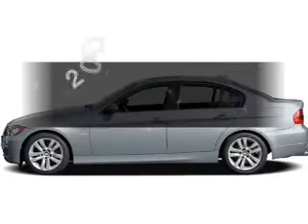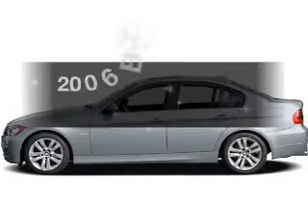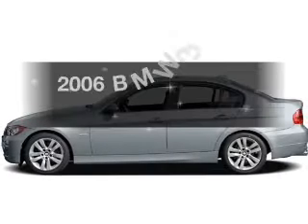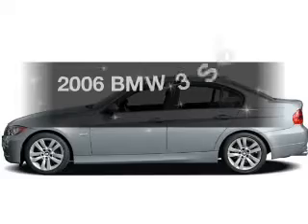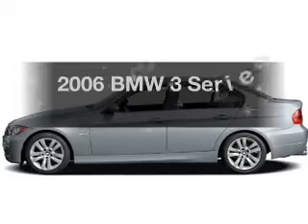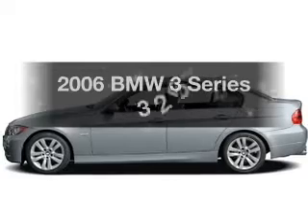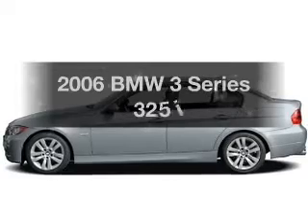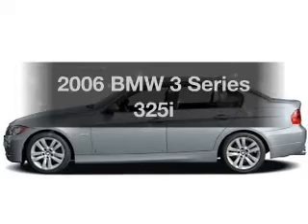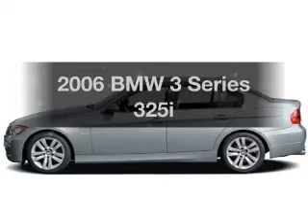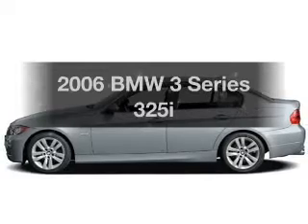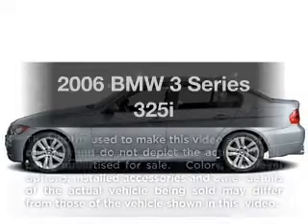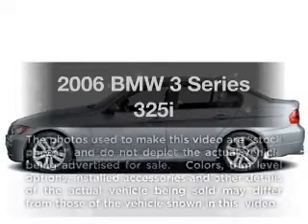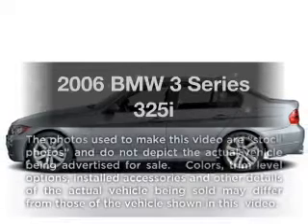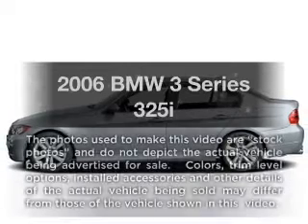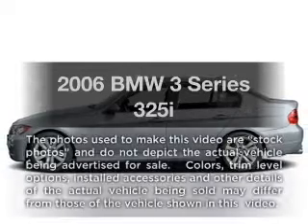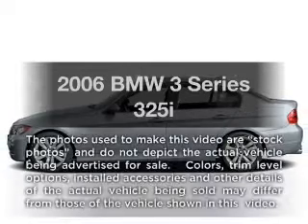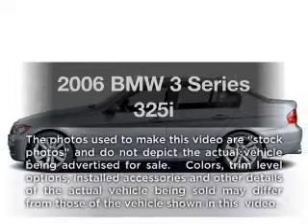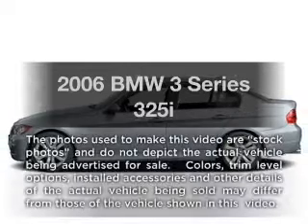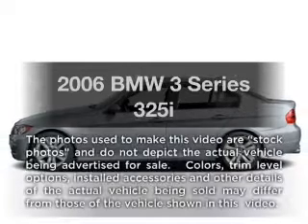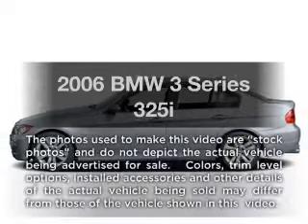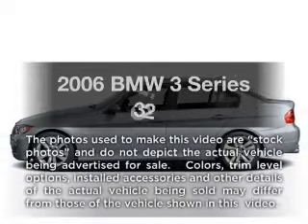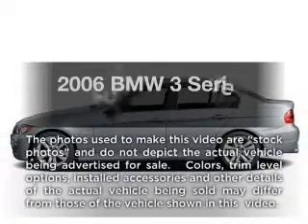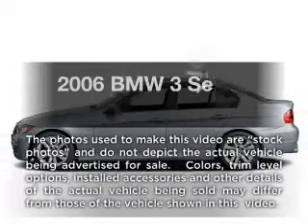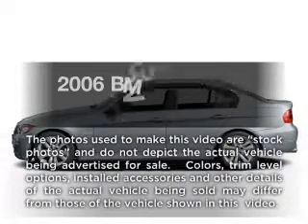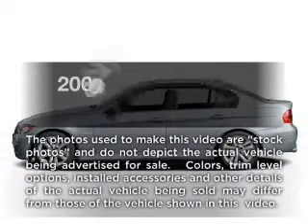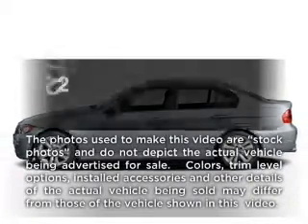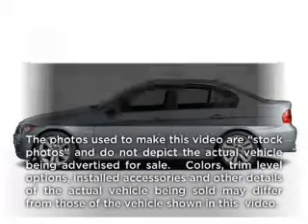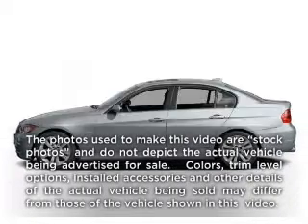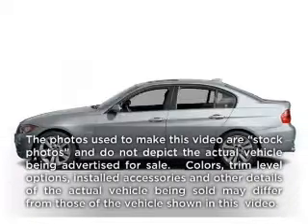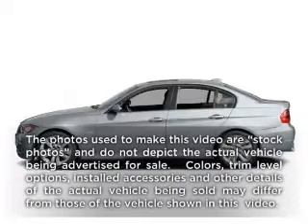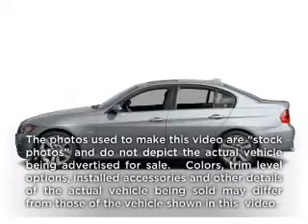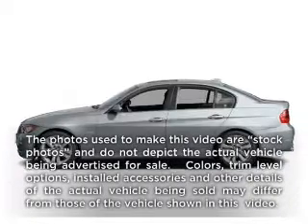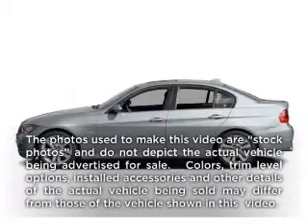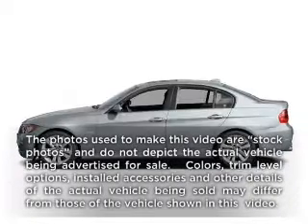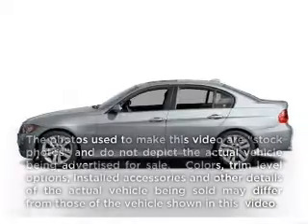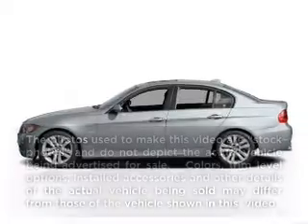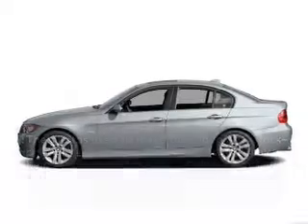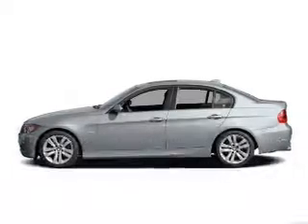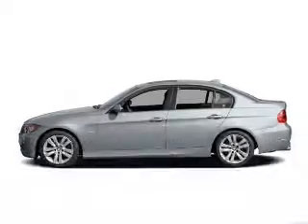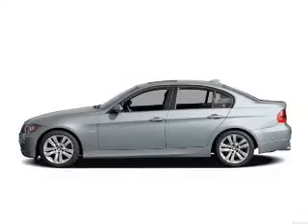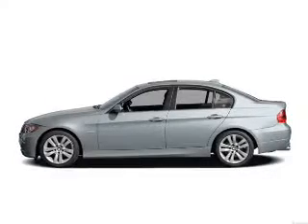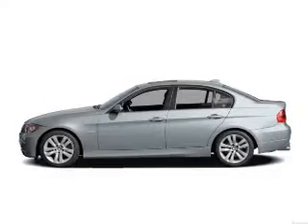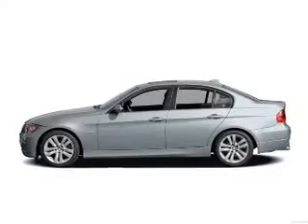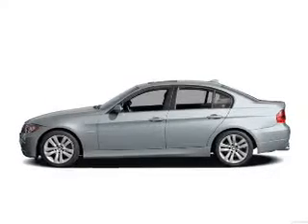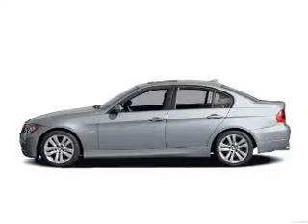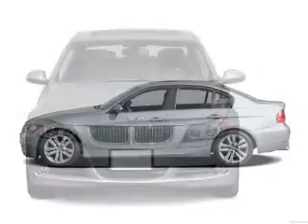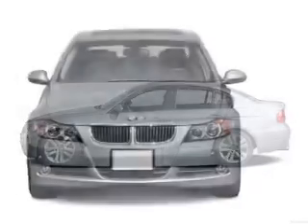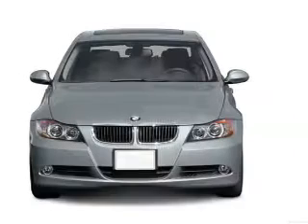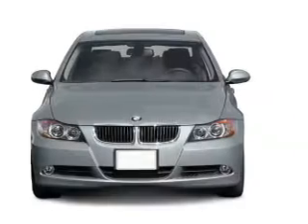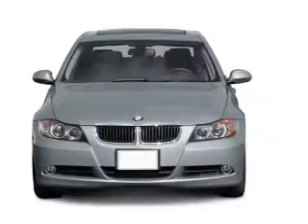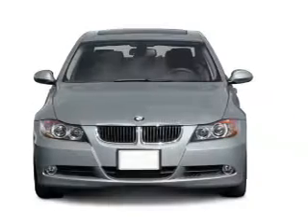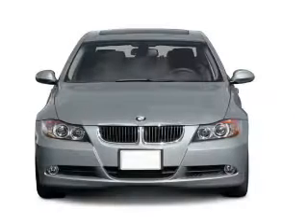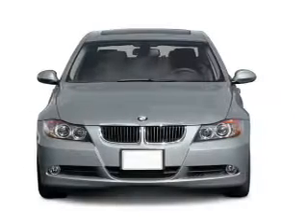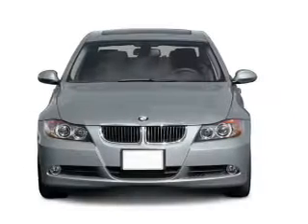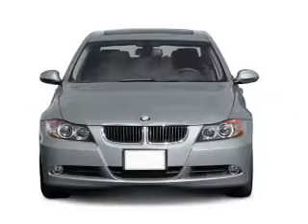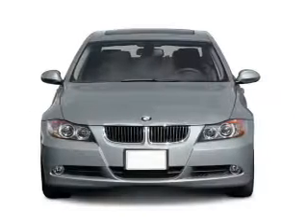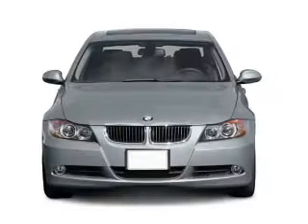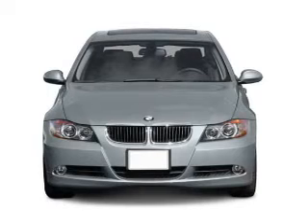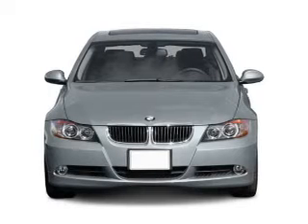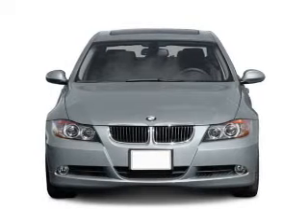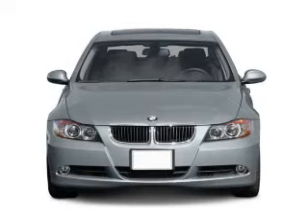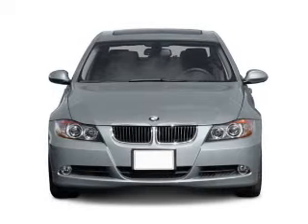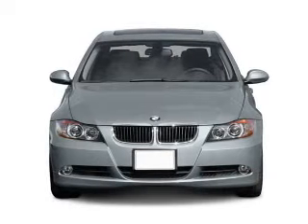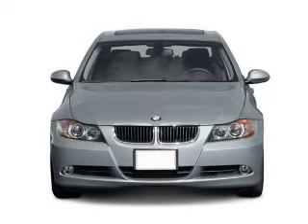Introducing the 2006 BMW 3 Series — everything you need under one roof with this great vehicle.